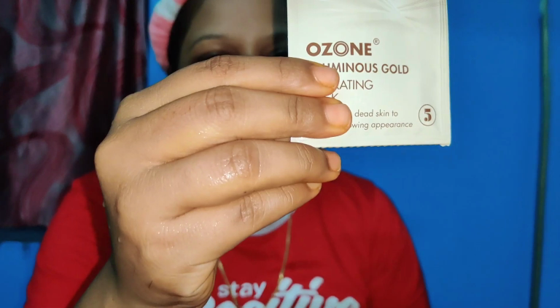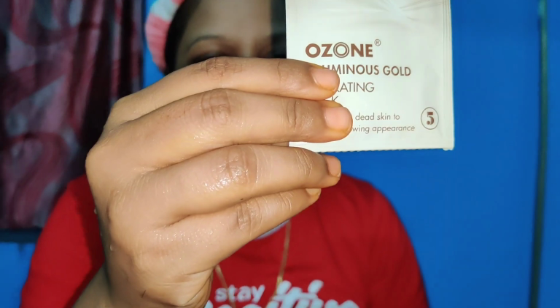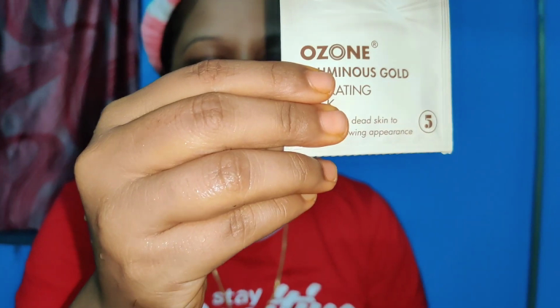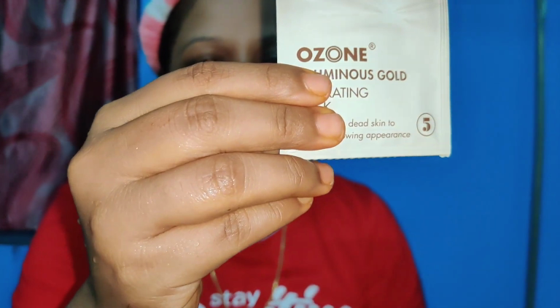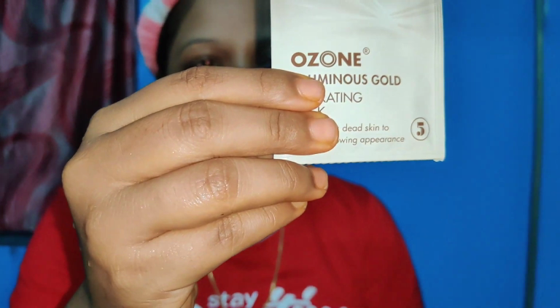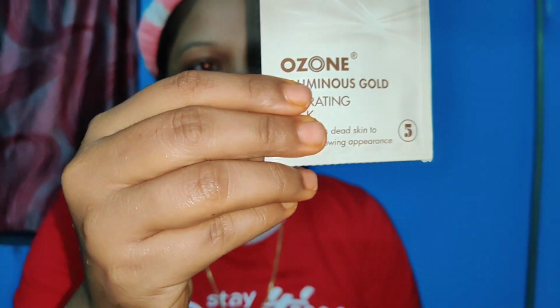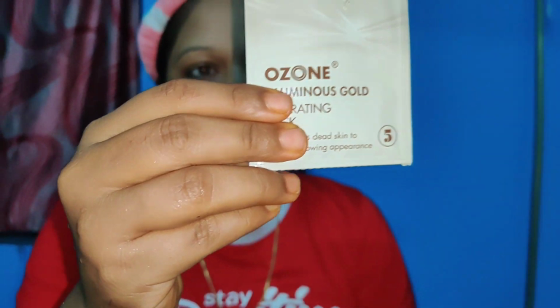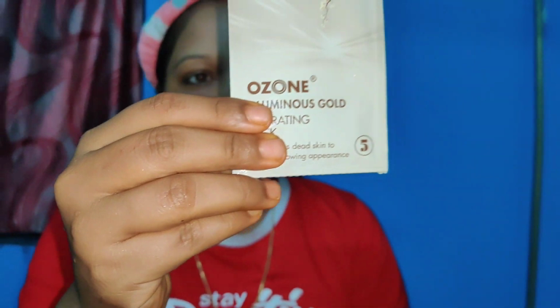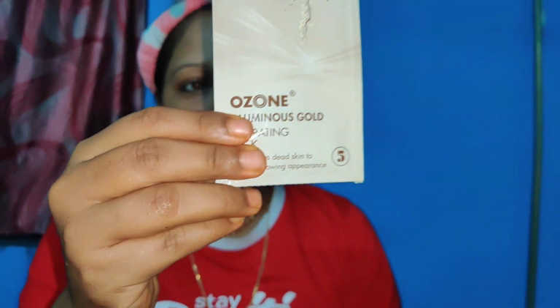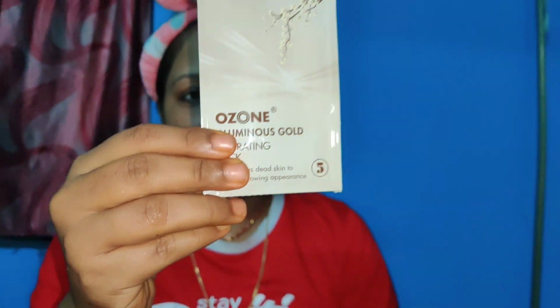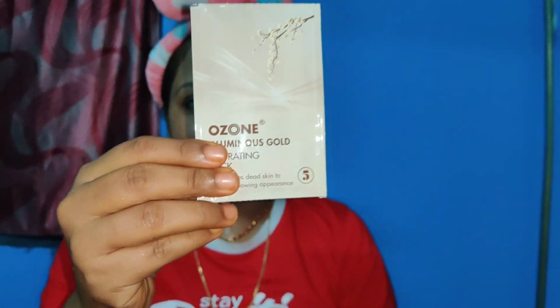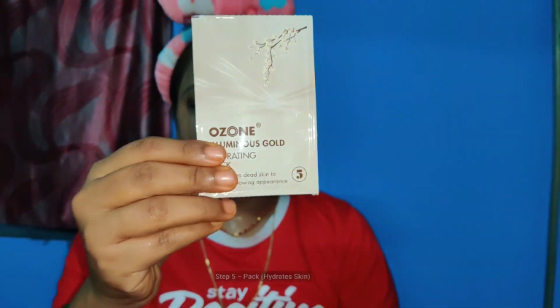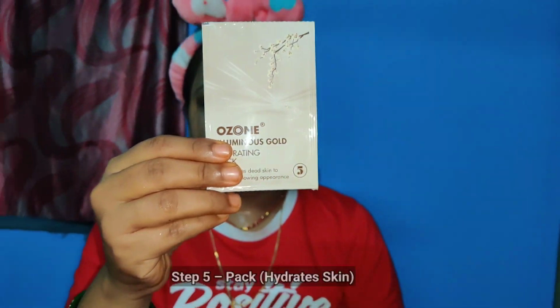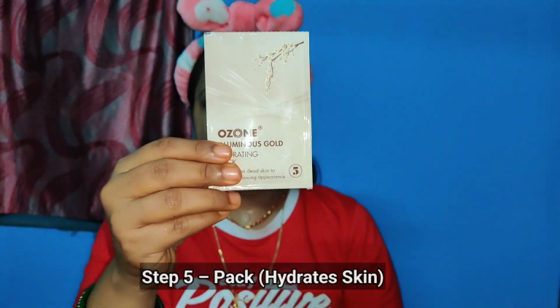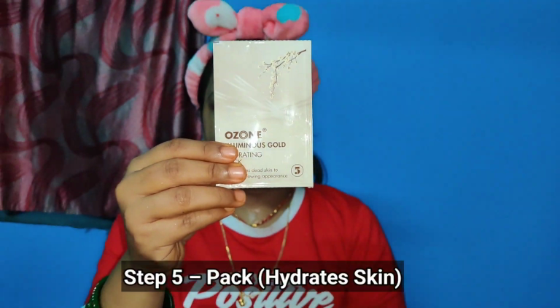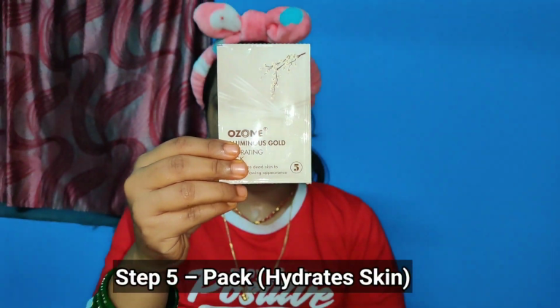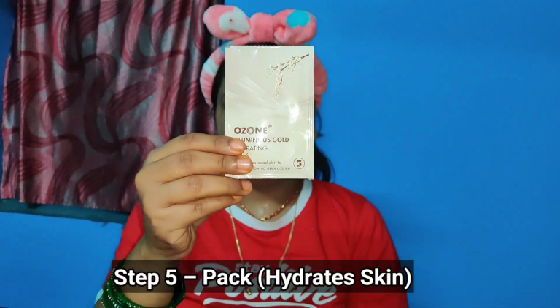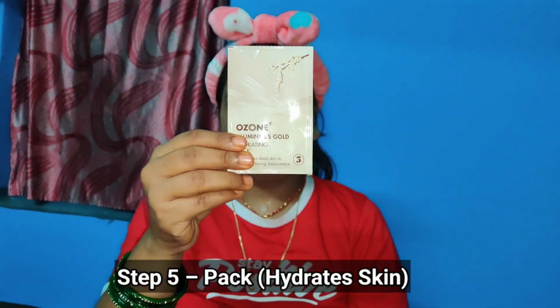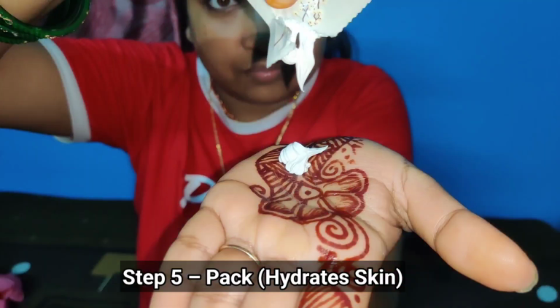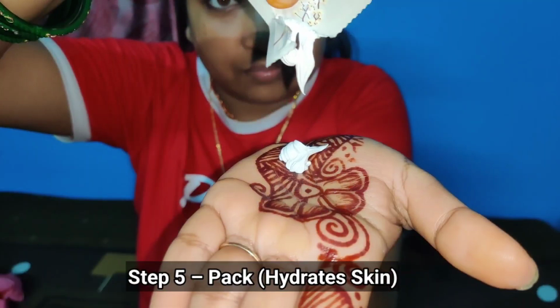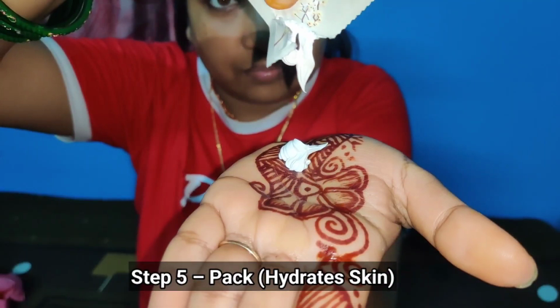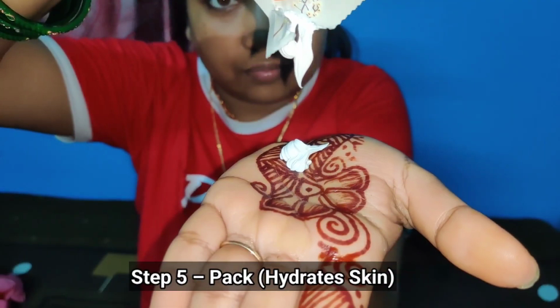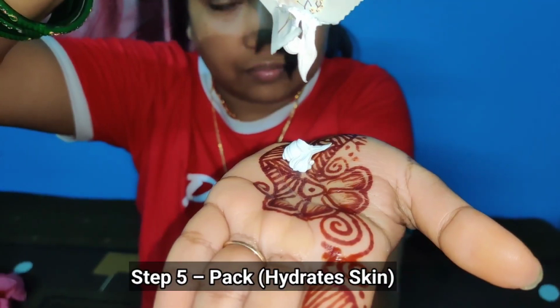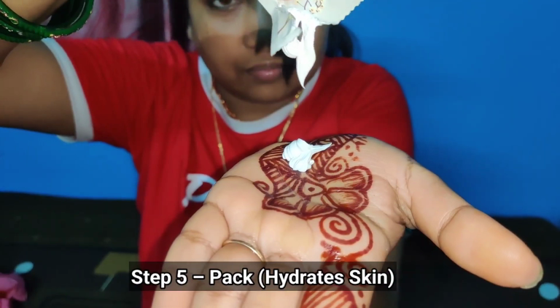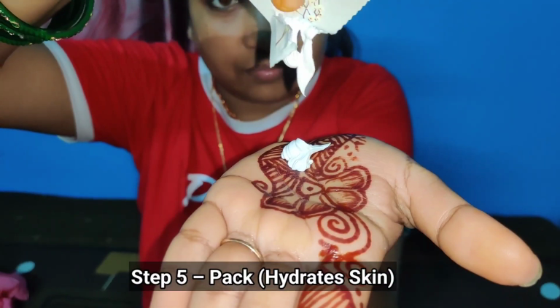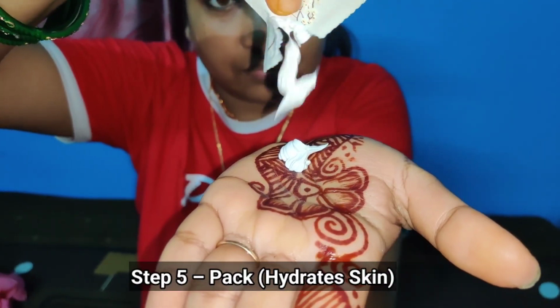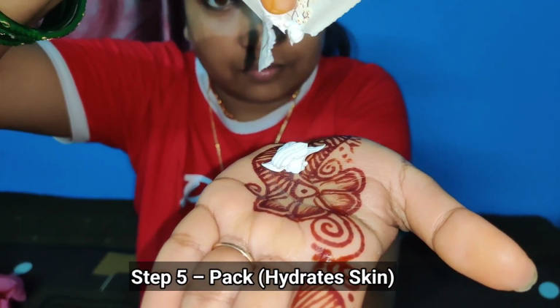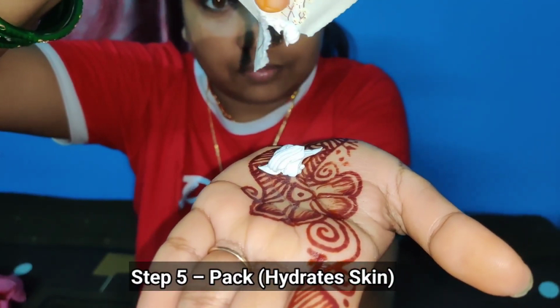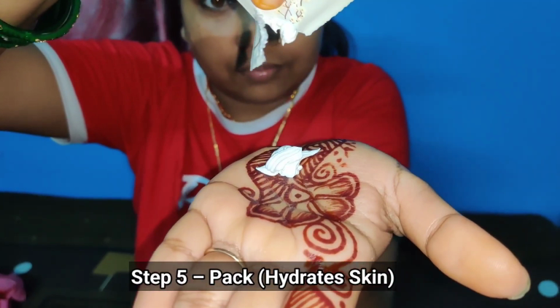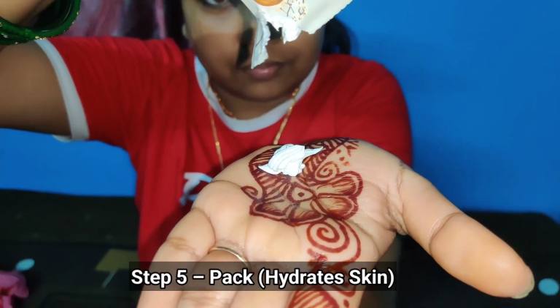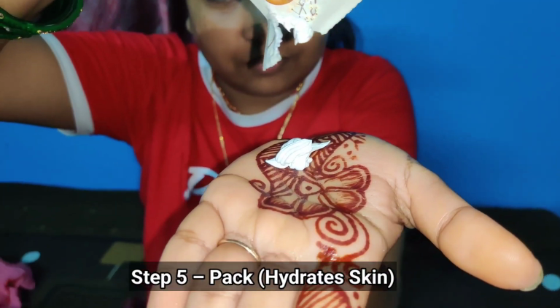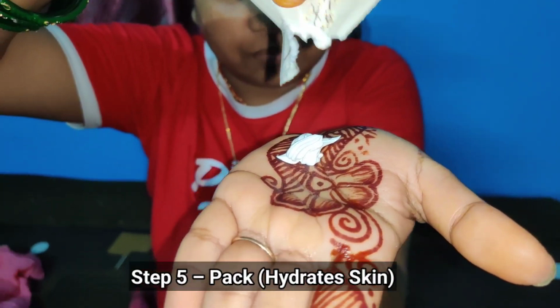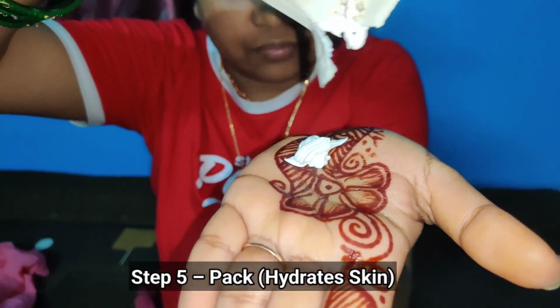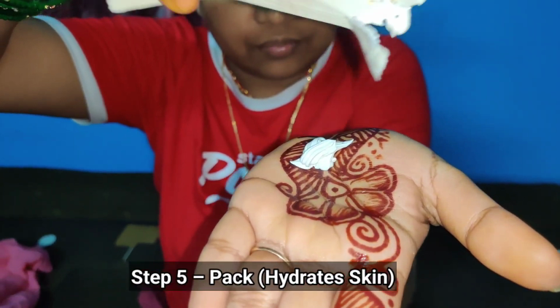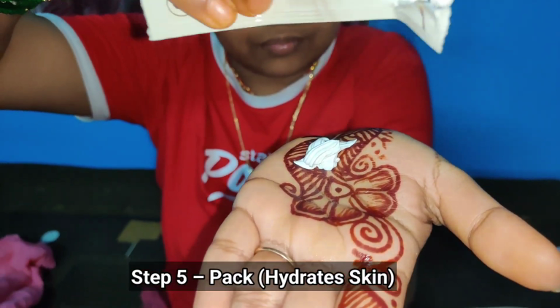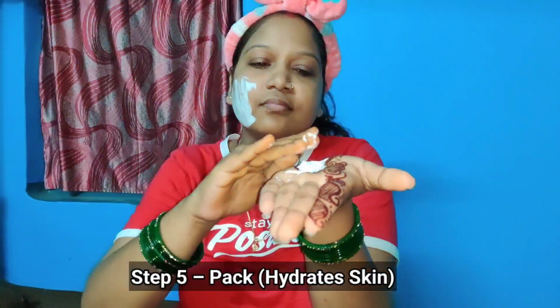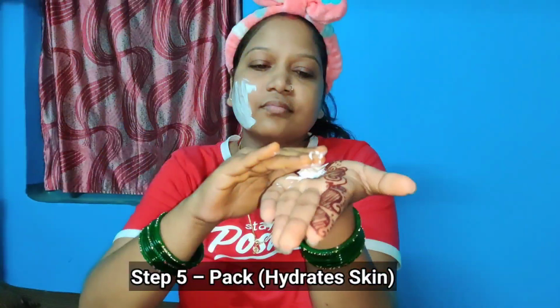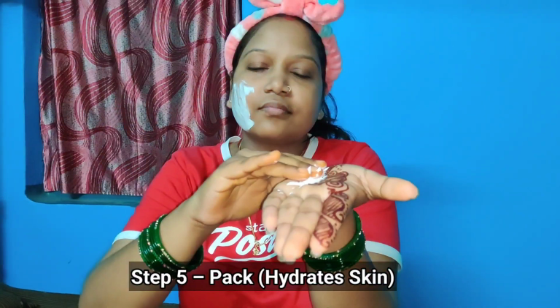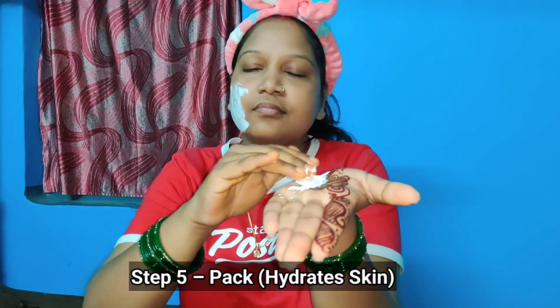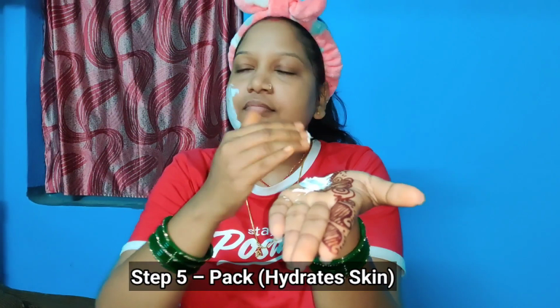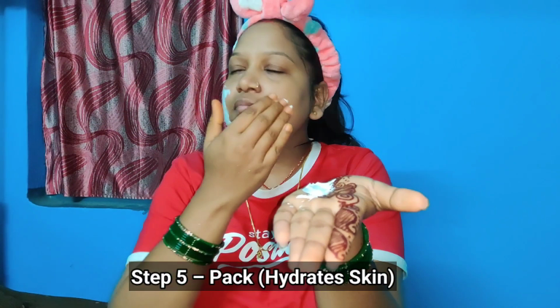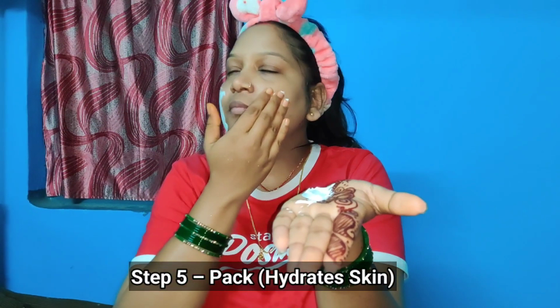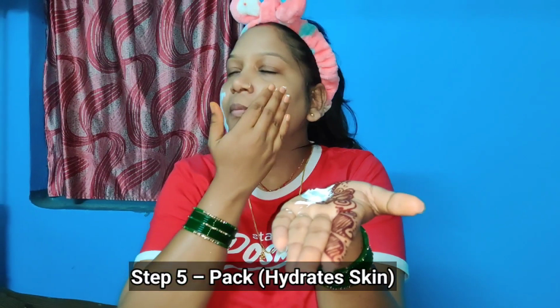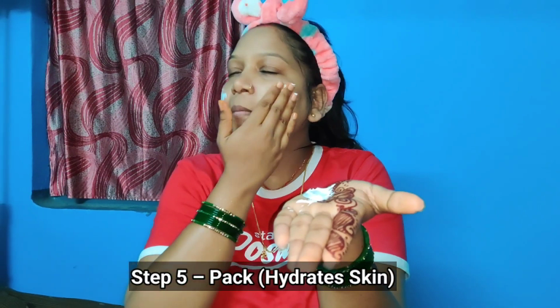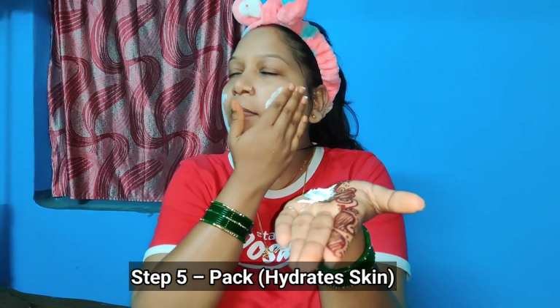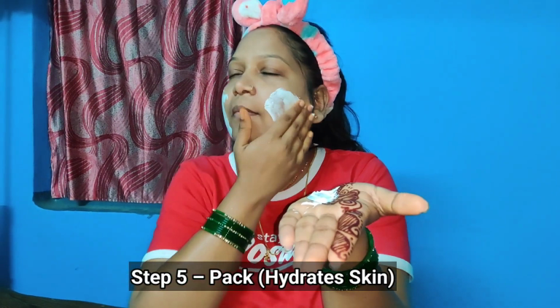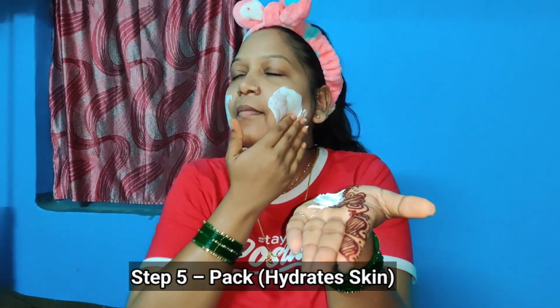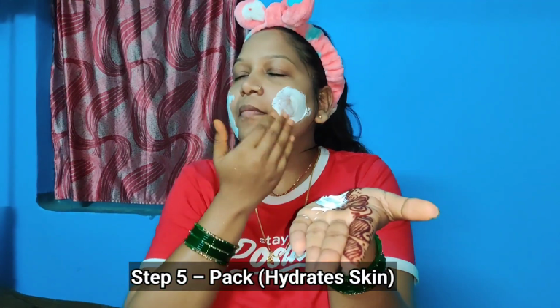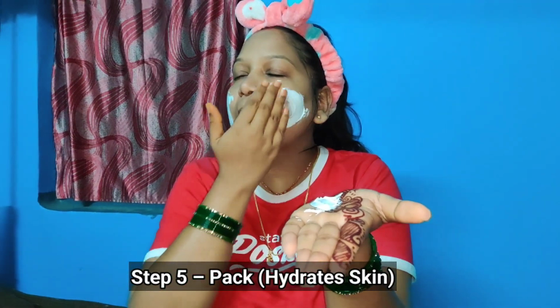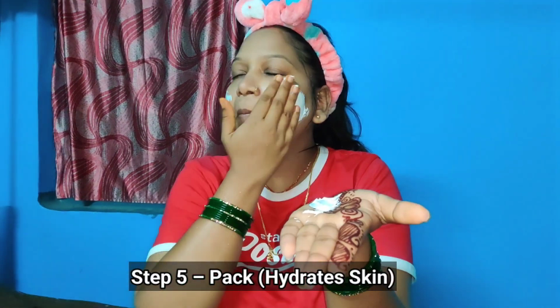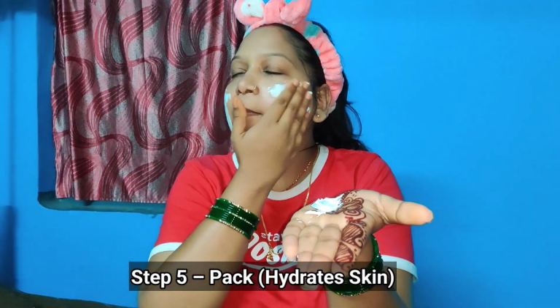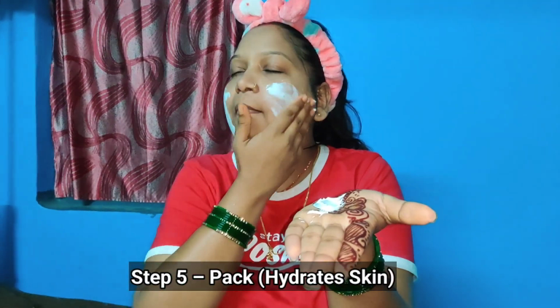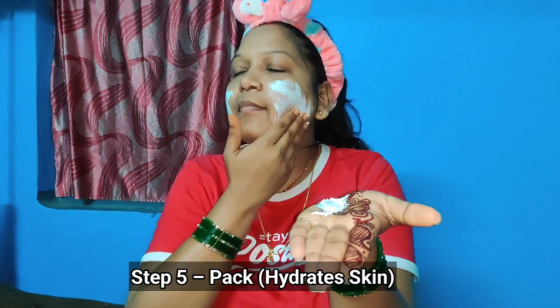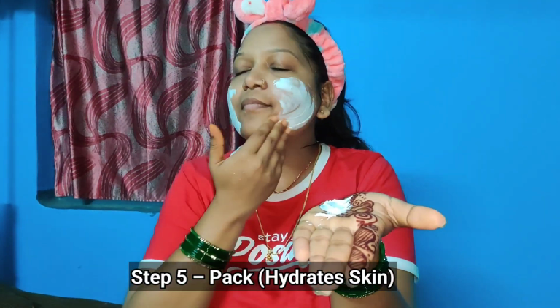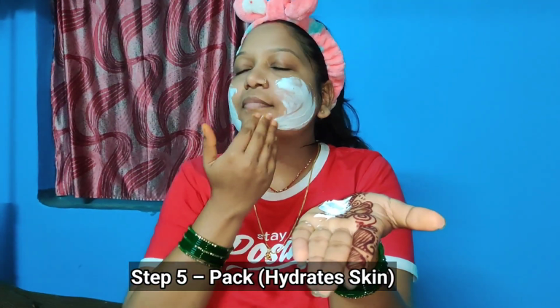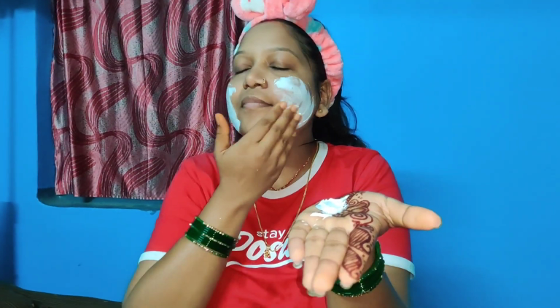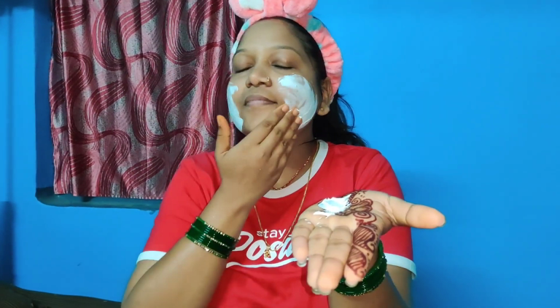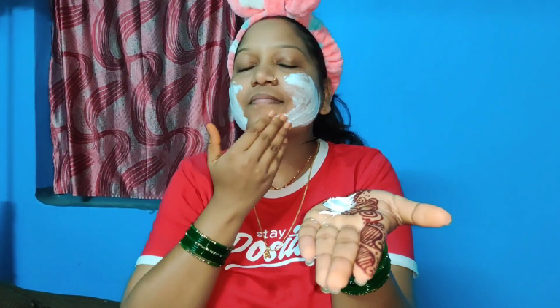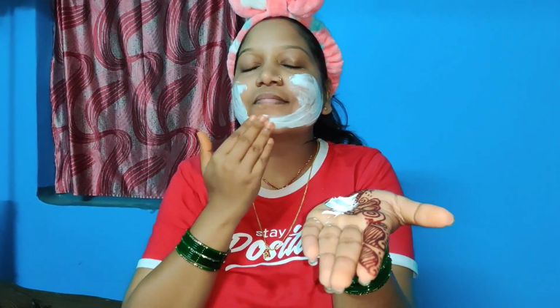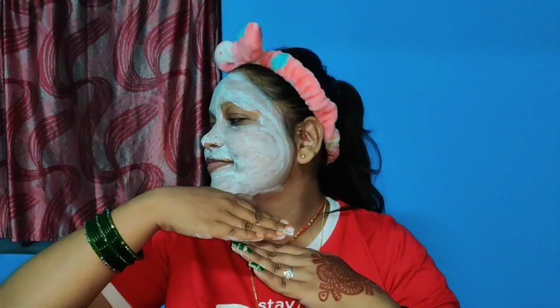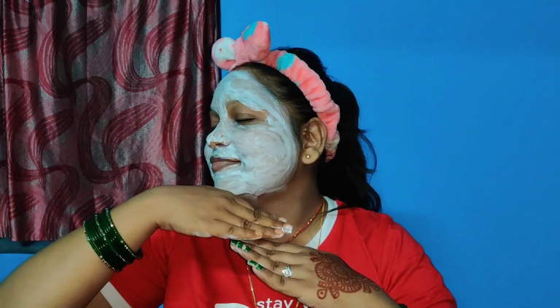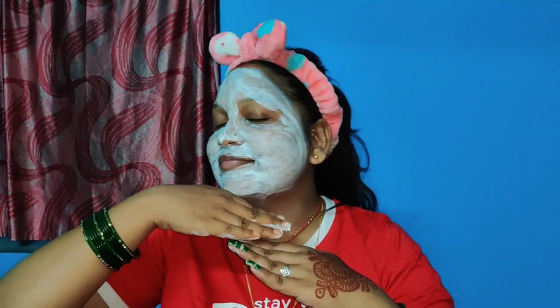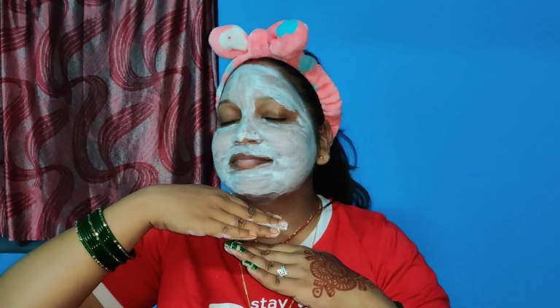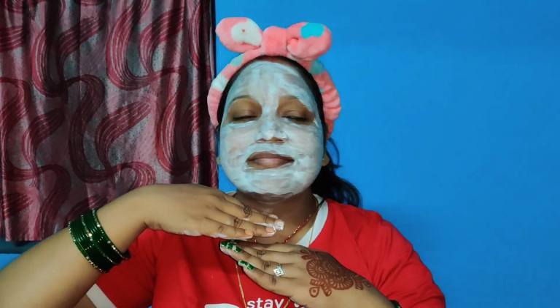Now fifth step is to apply the face pack — the Ozone Illuminous Hydrating Pack.